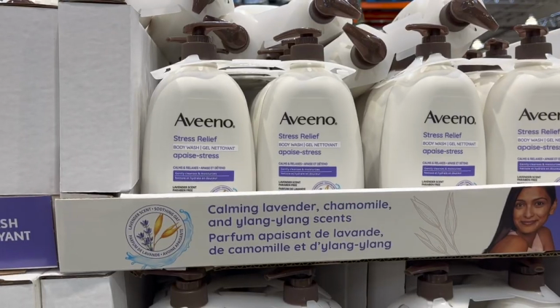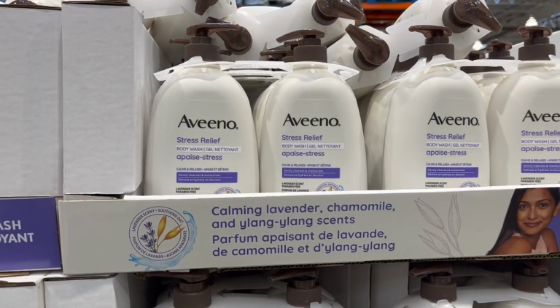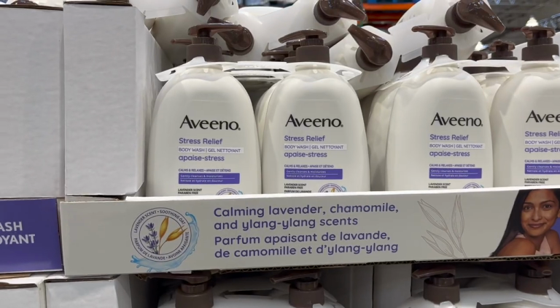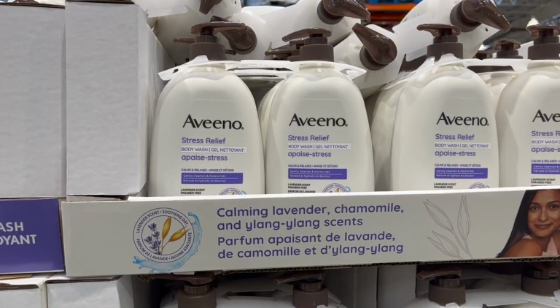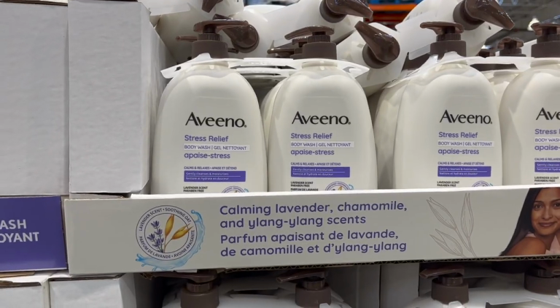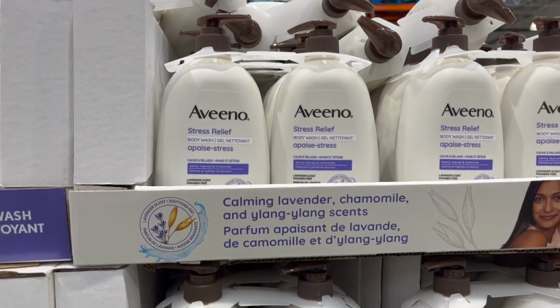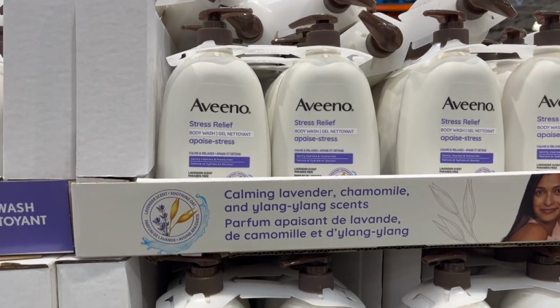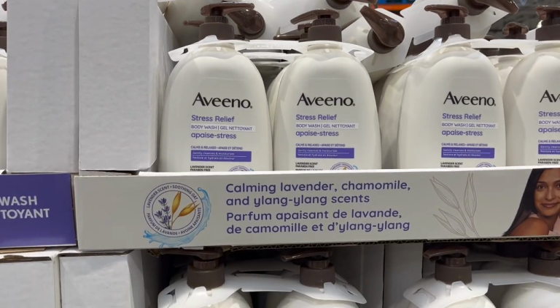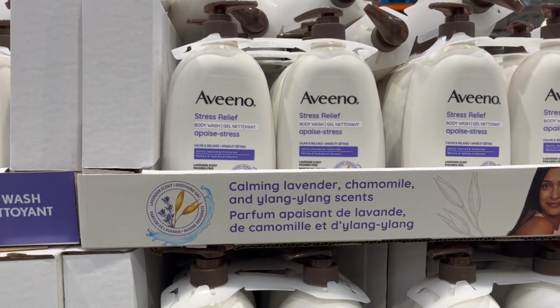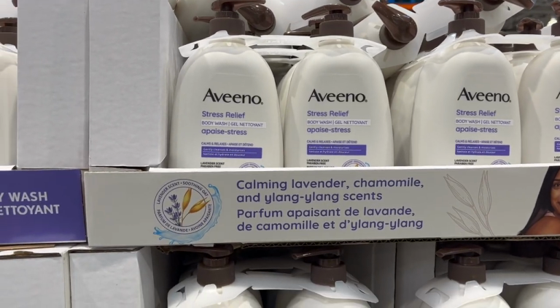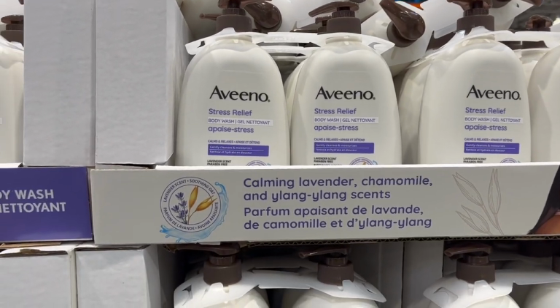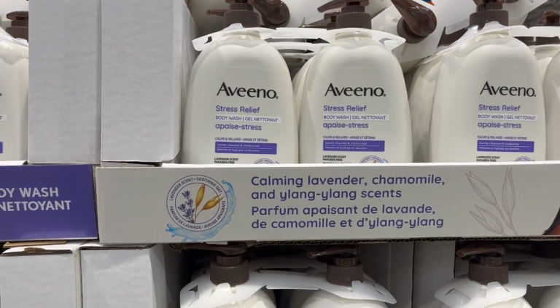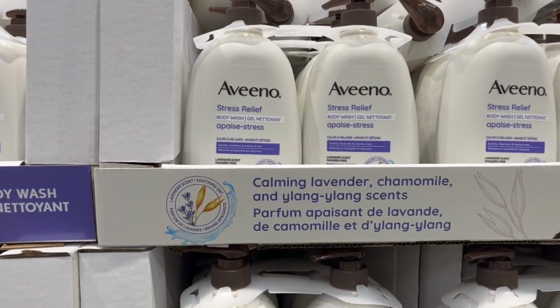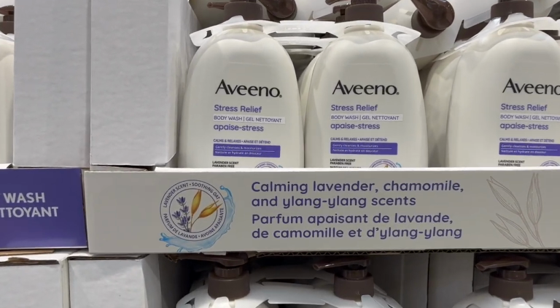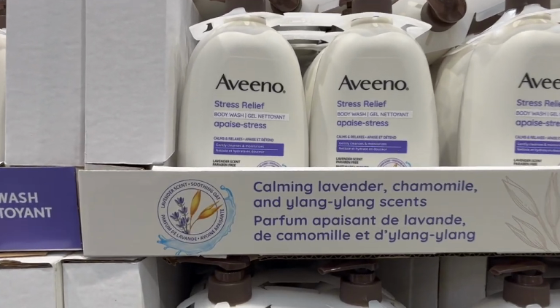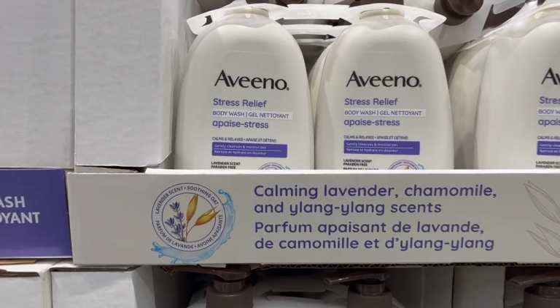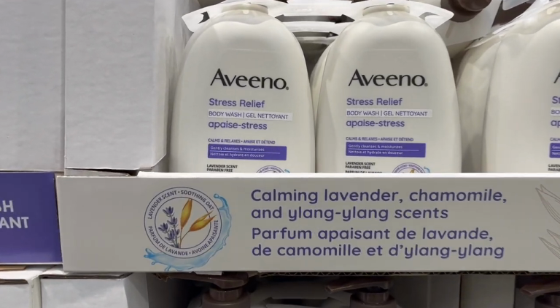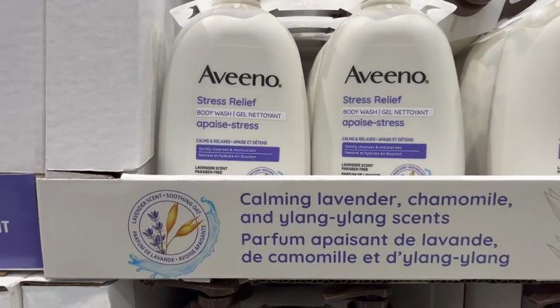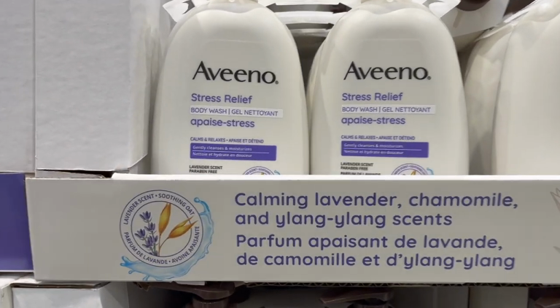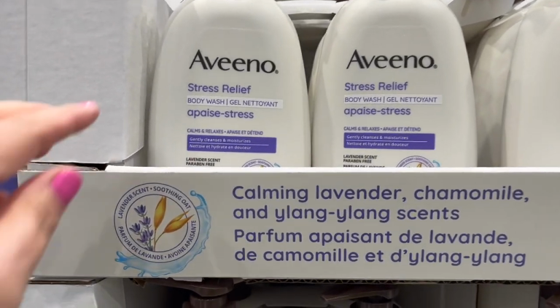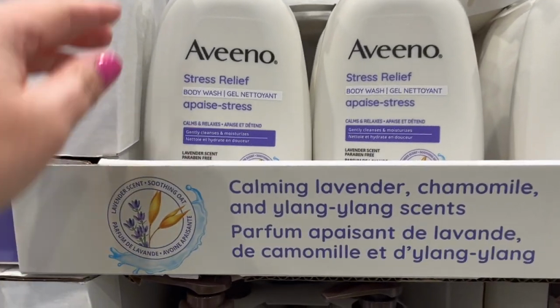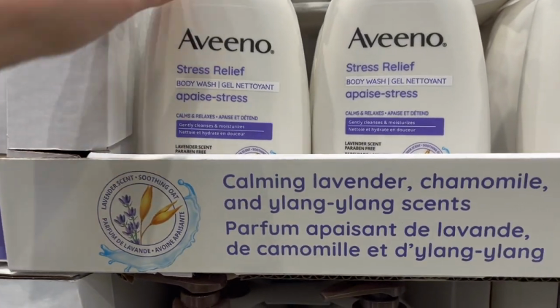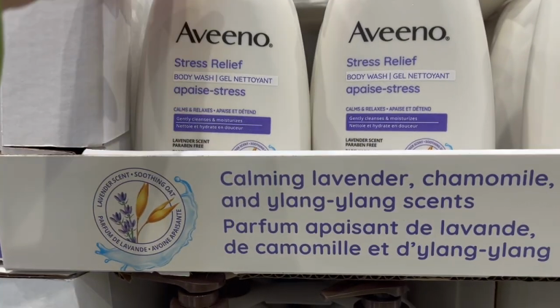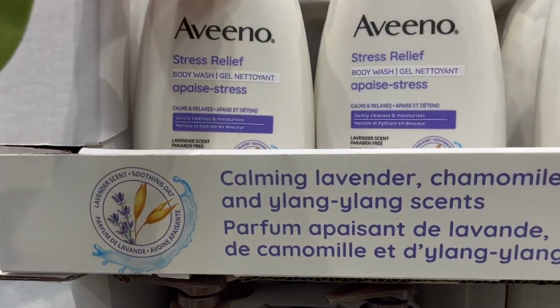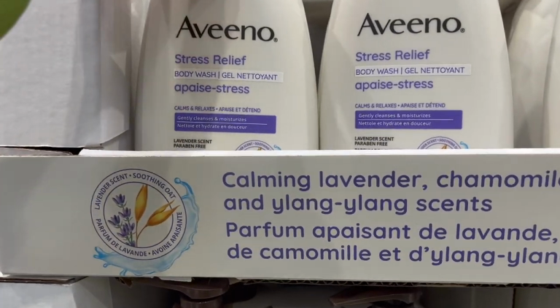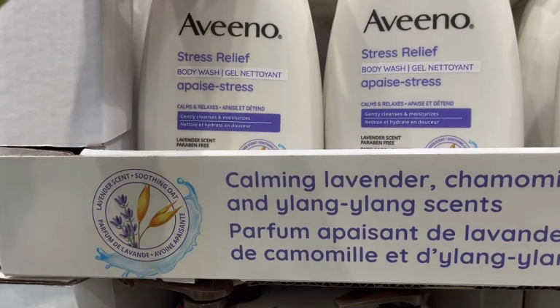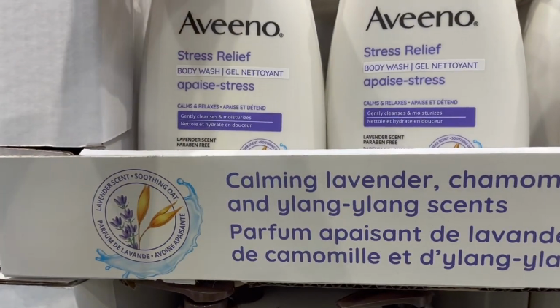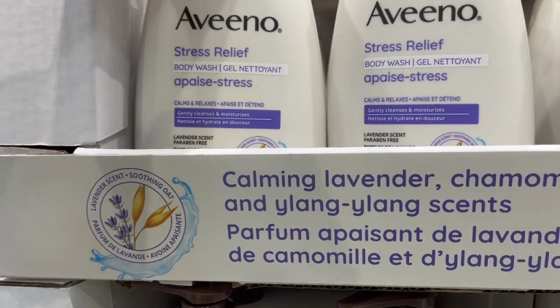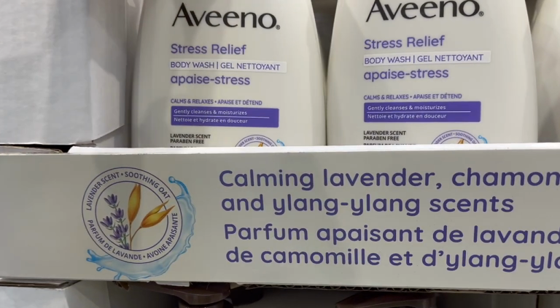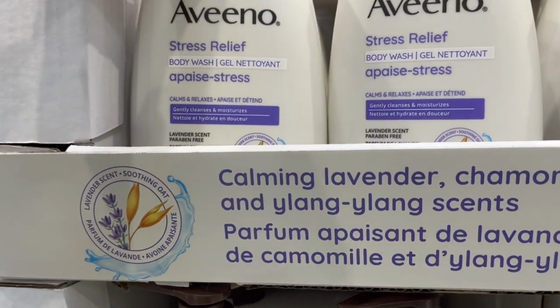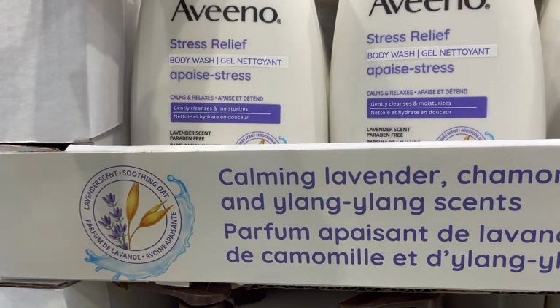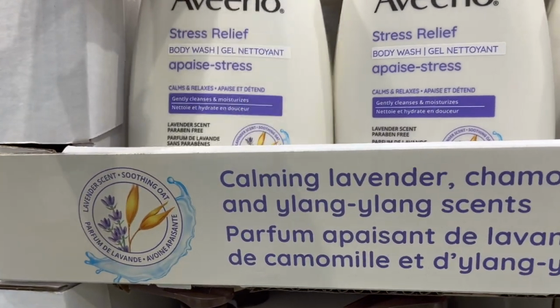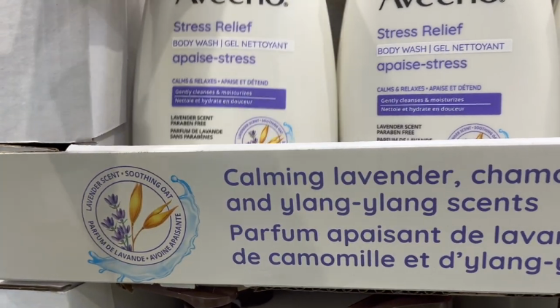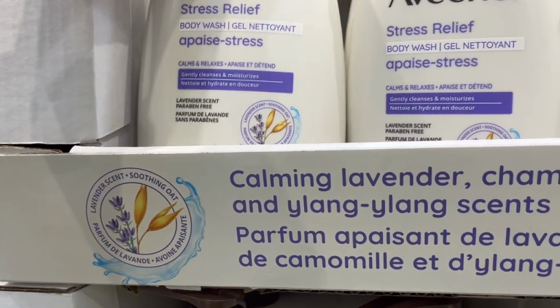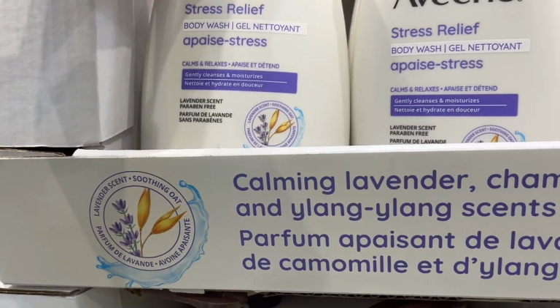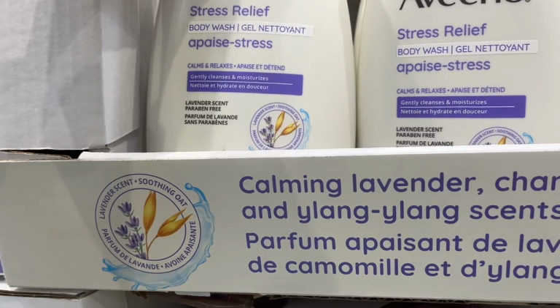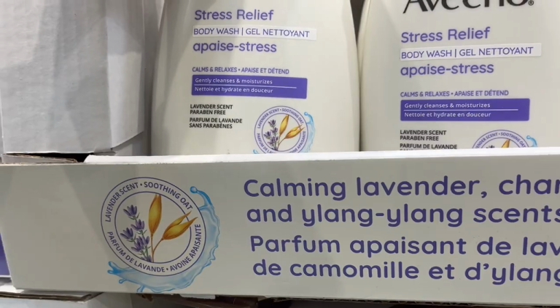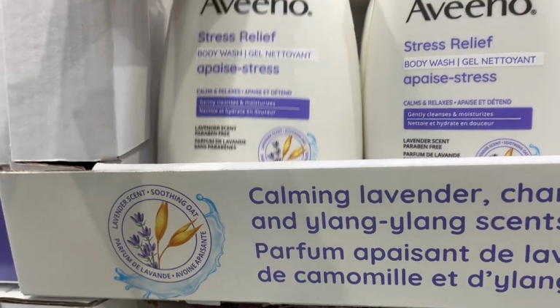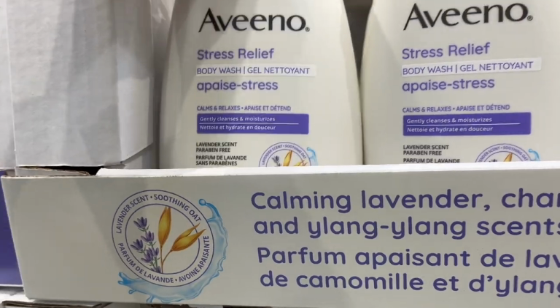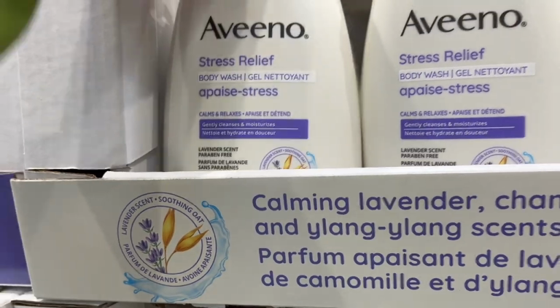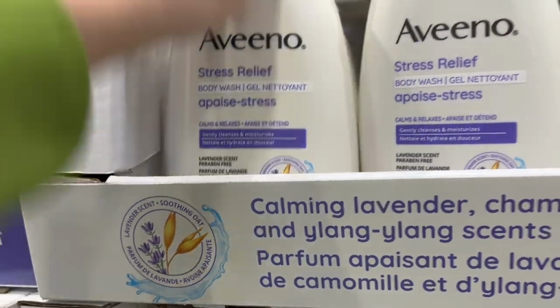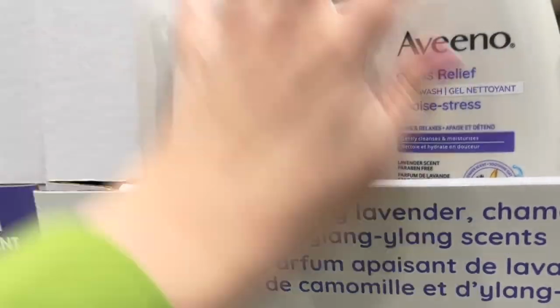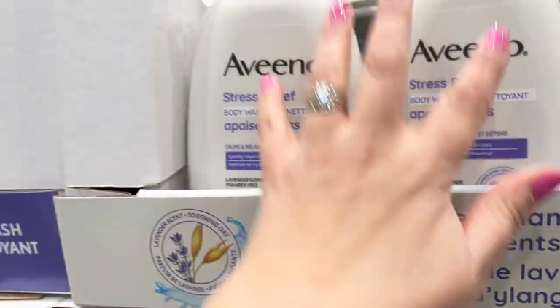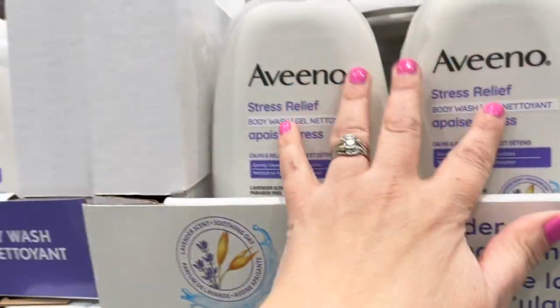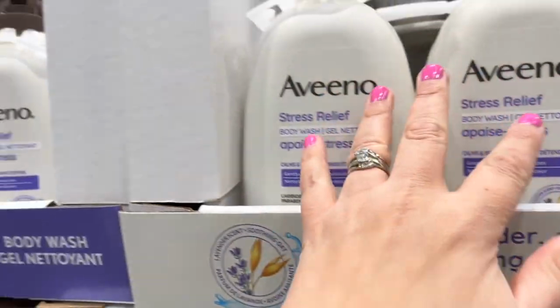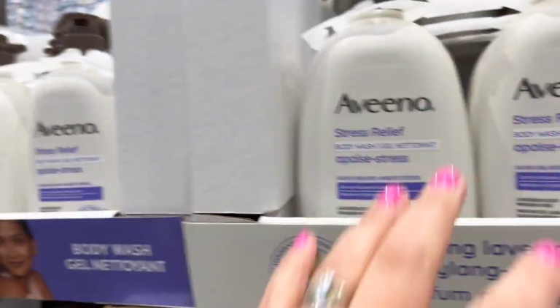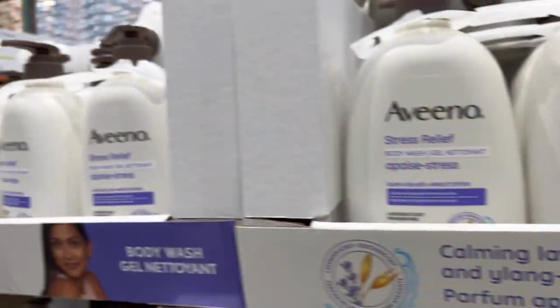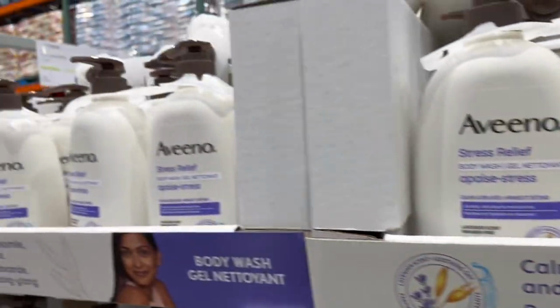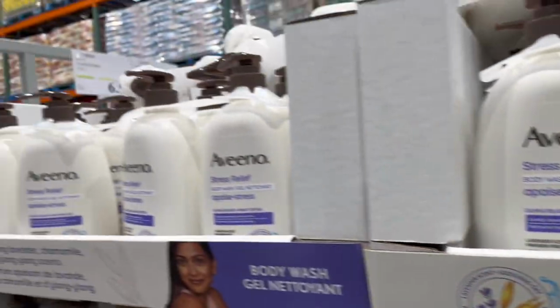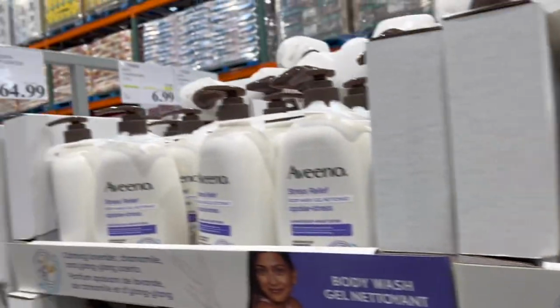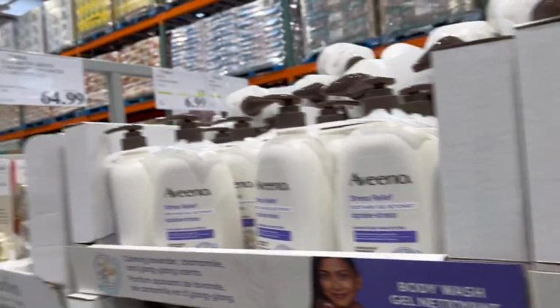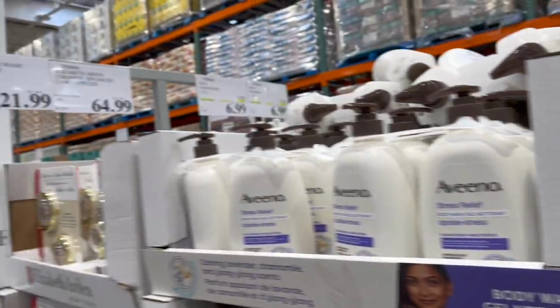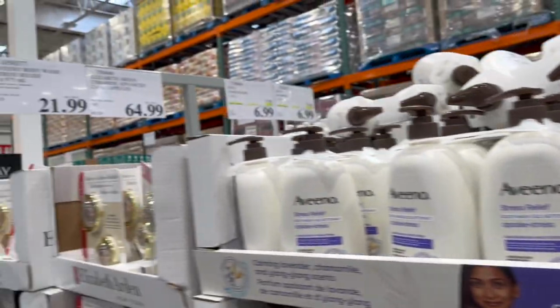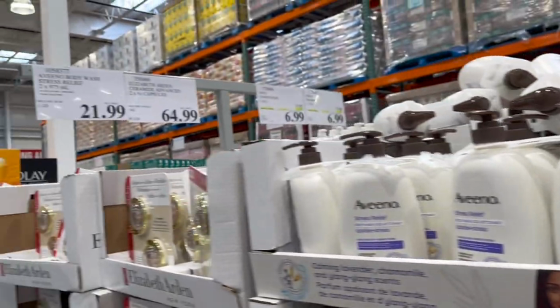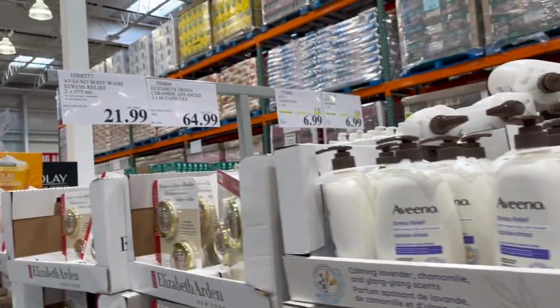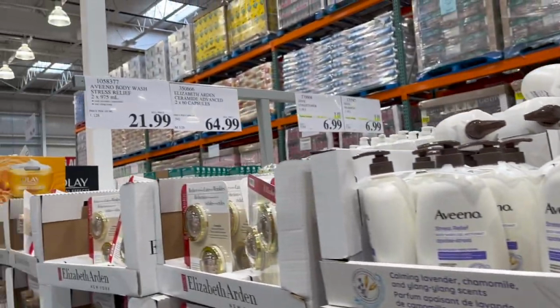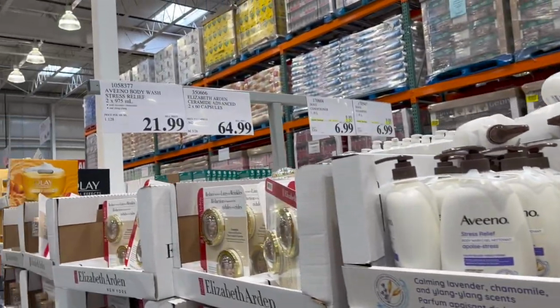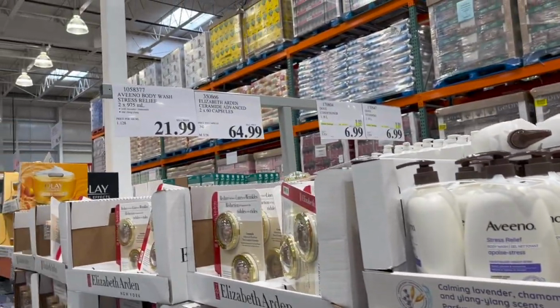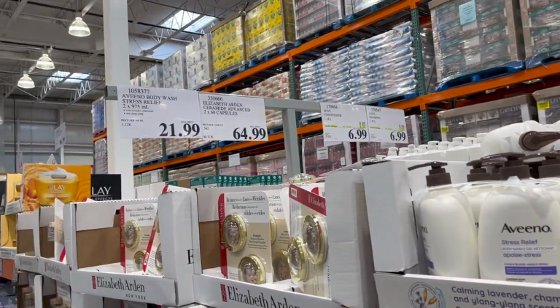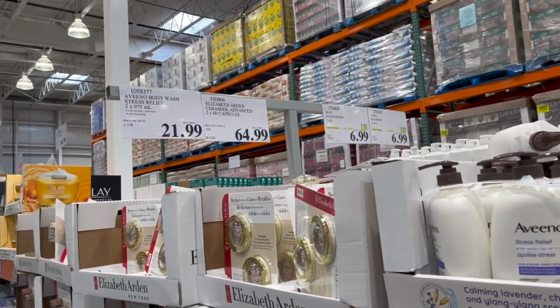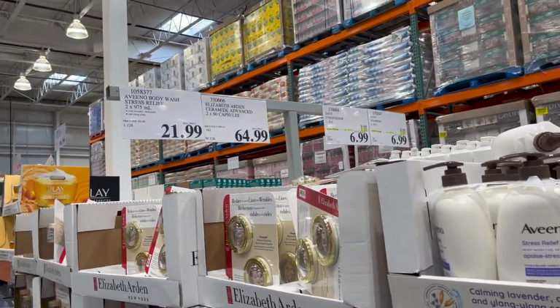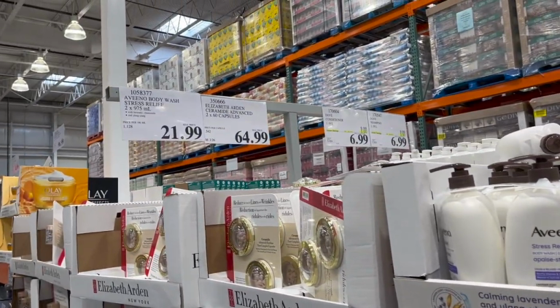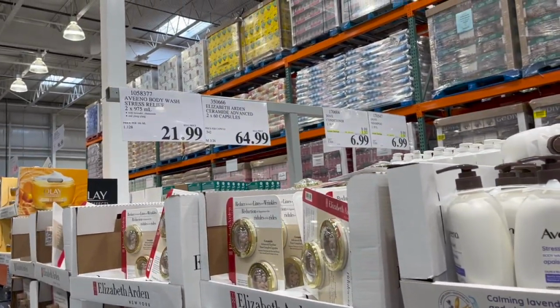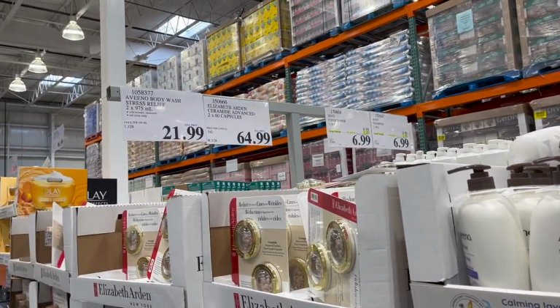This is a new product — Avino Stress Relief Body Wash Lavender Scent — a pack of two is $21.99.